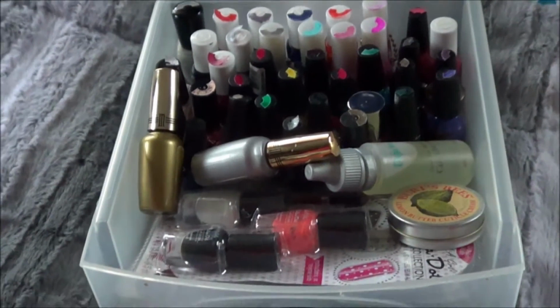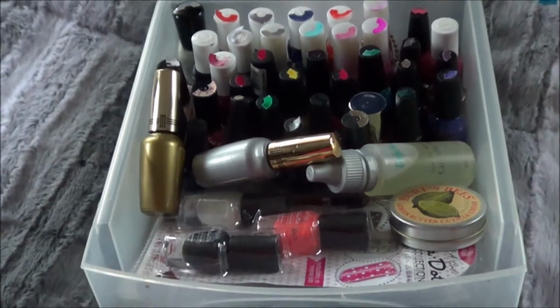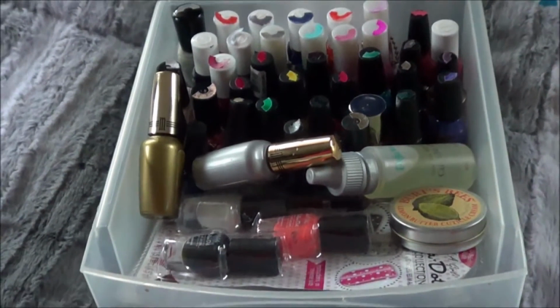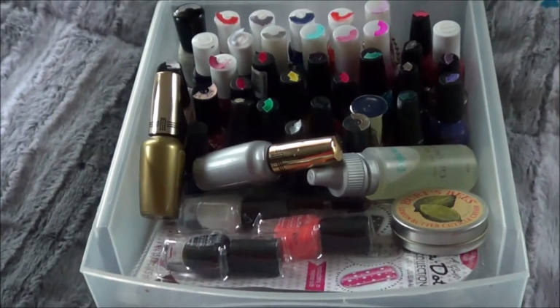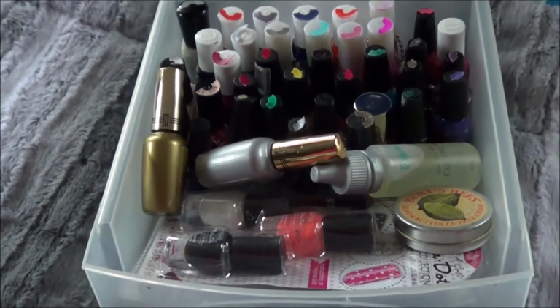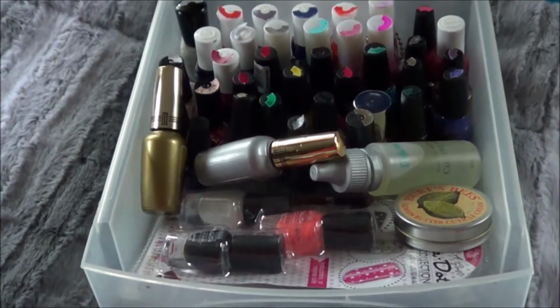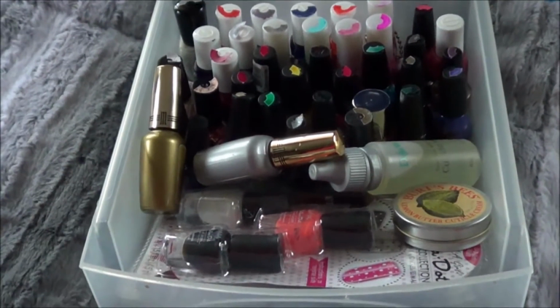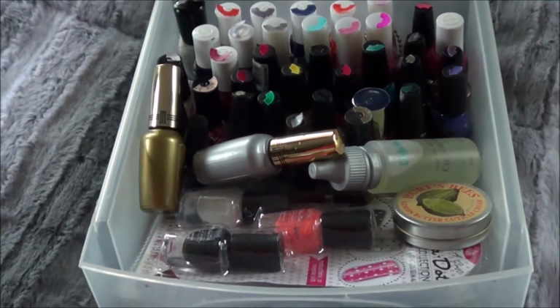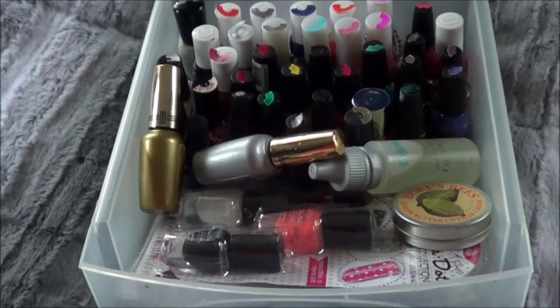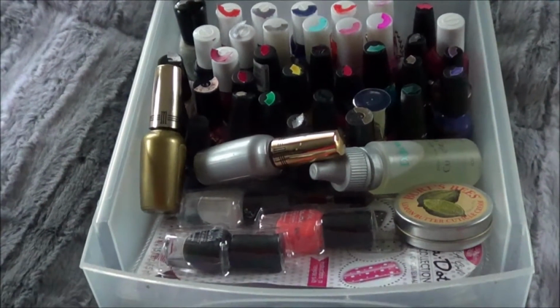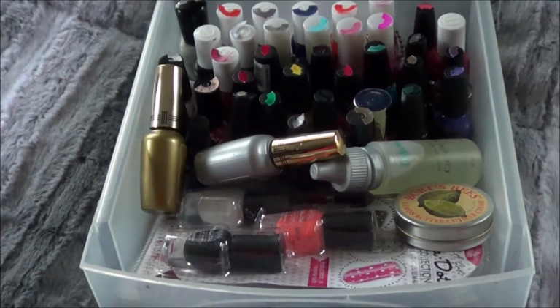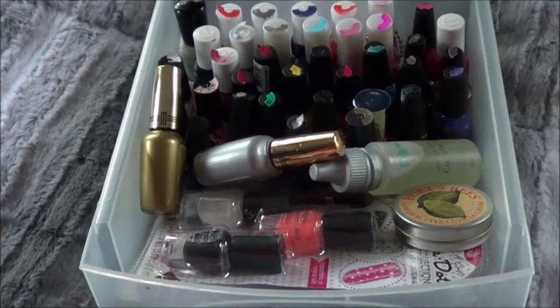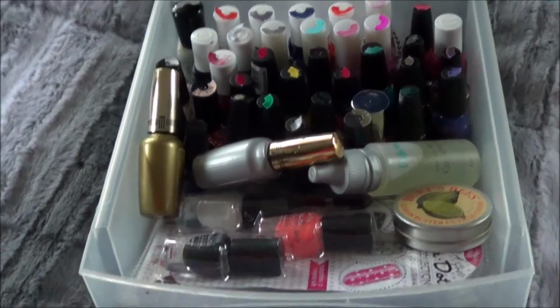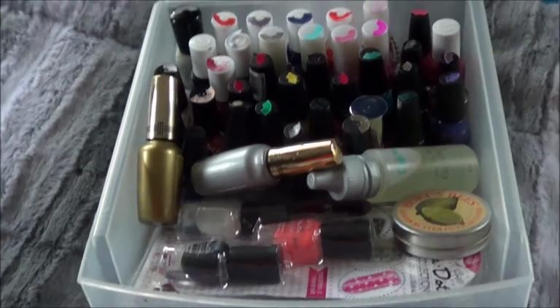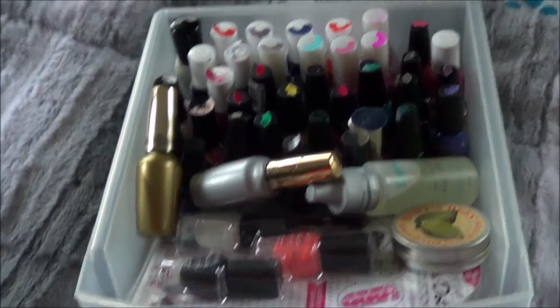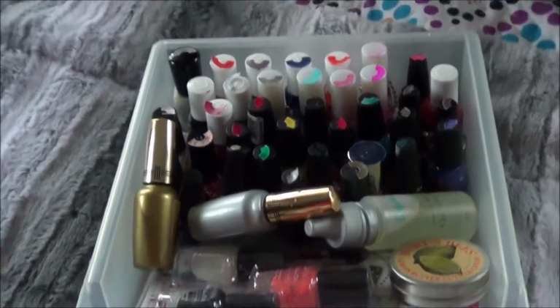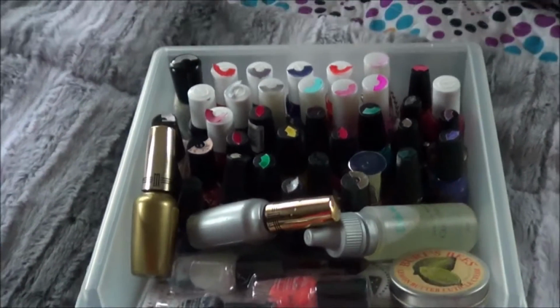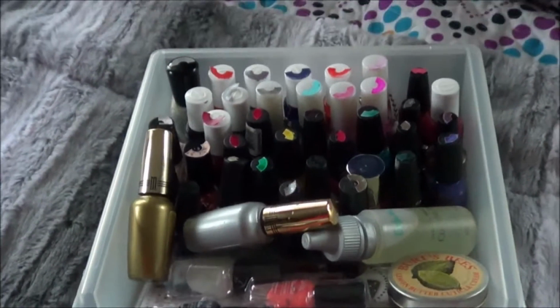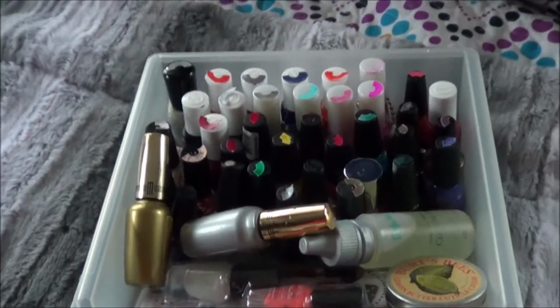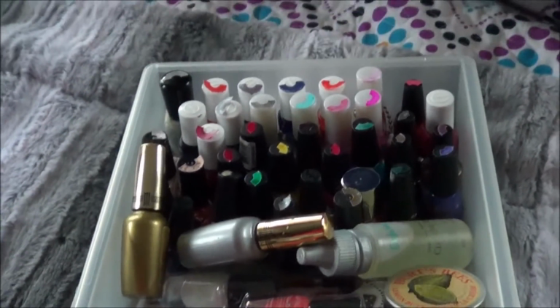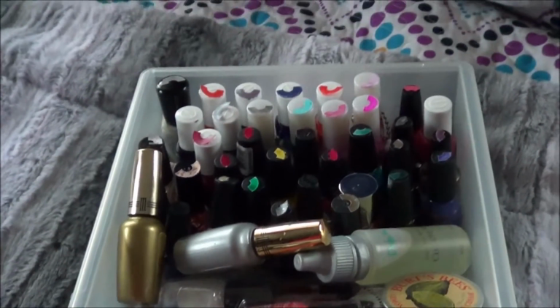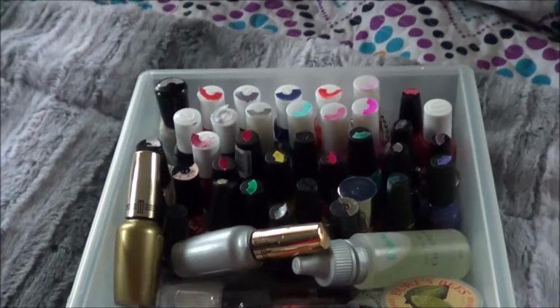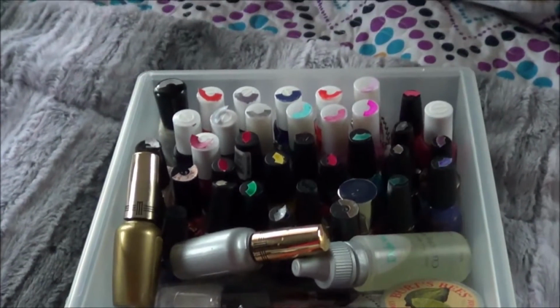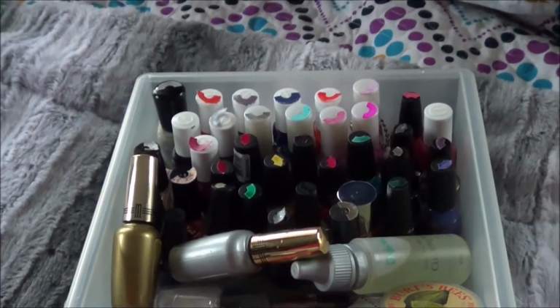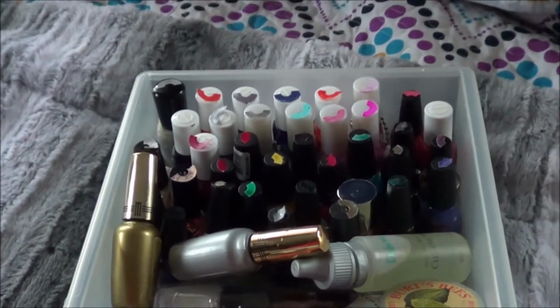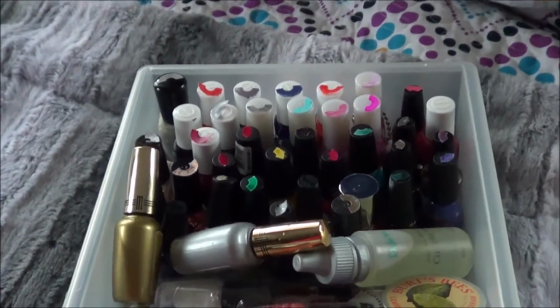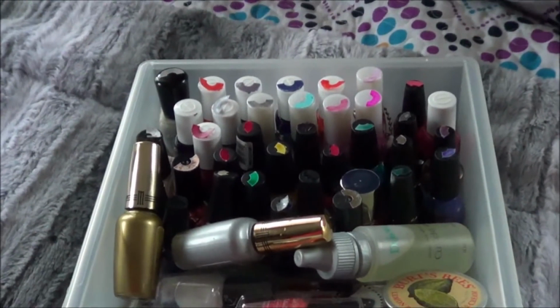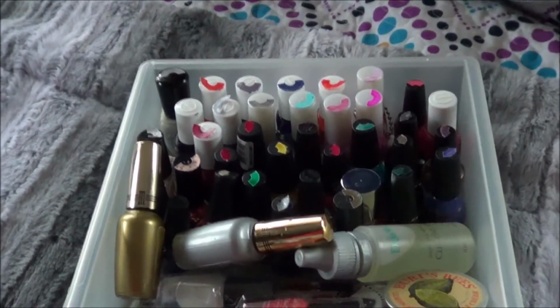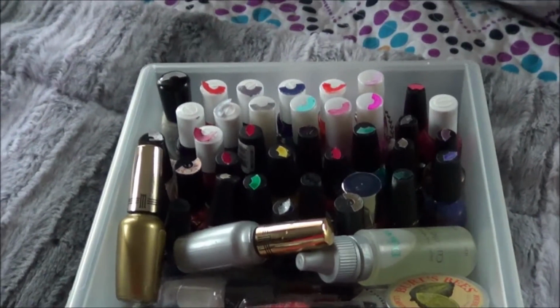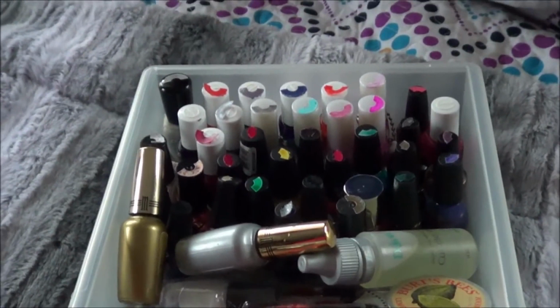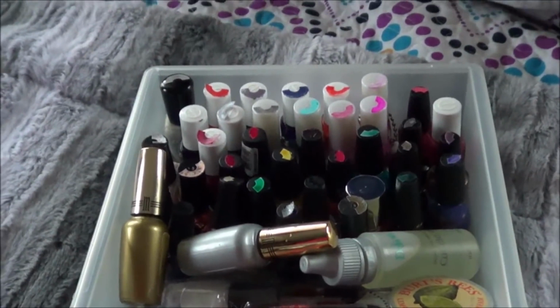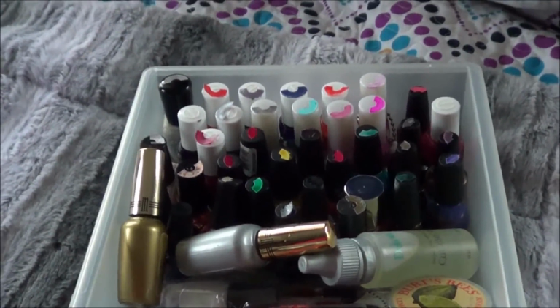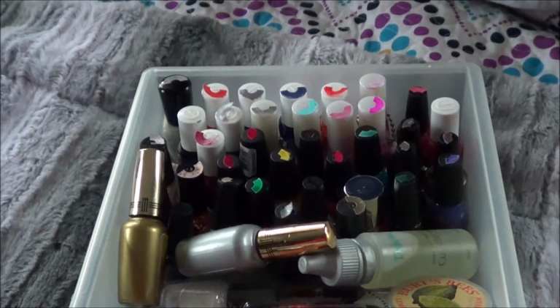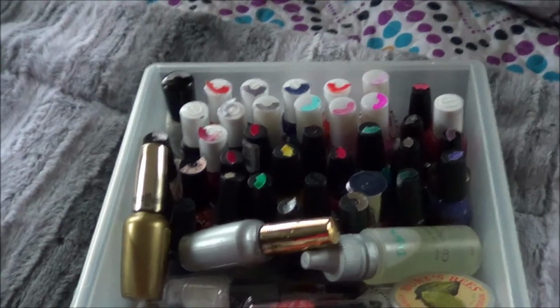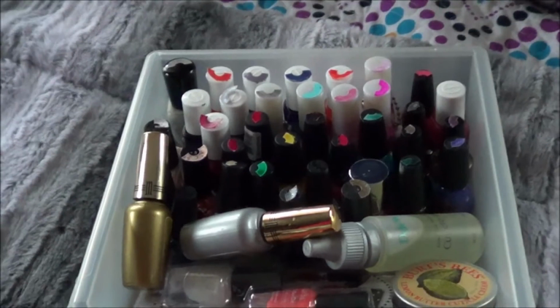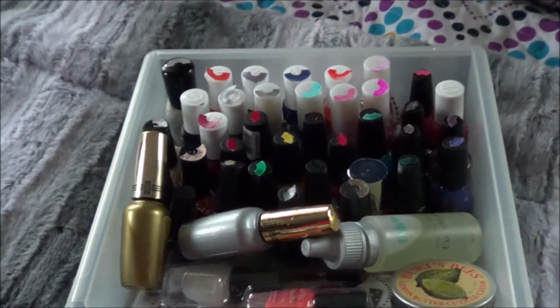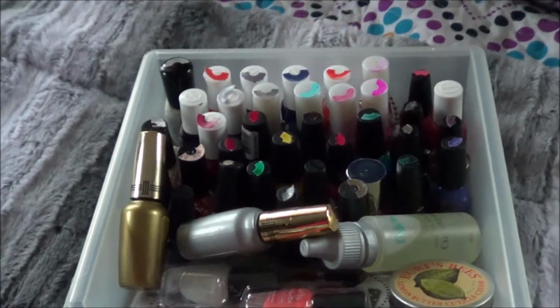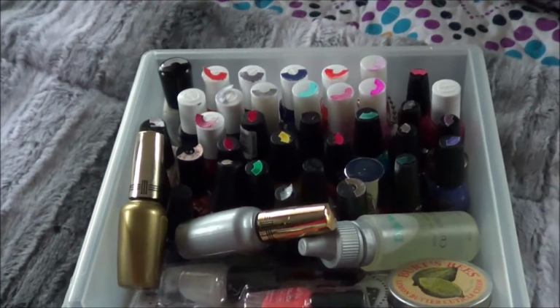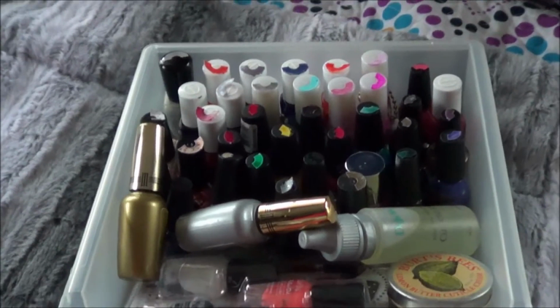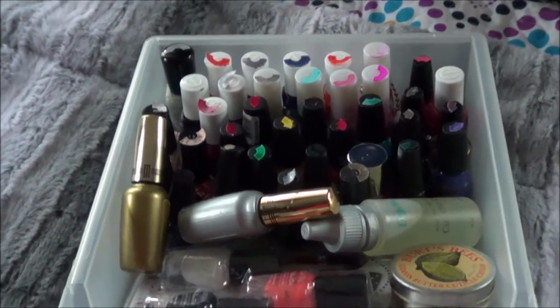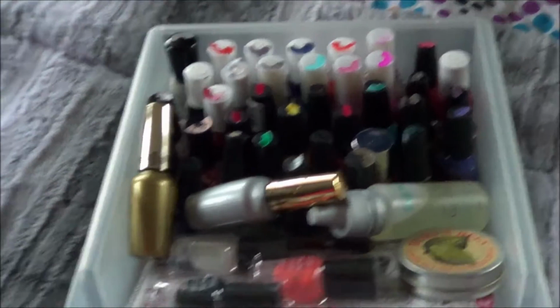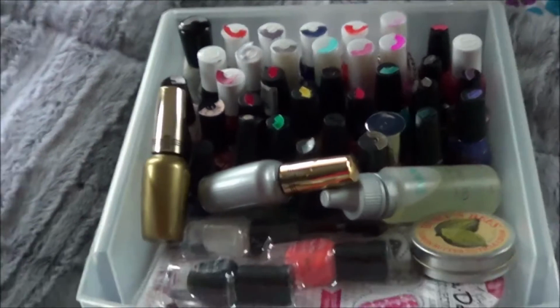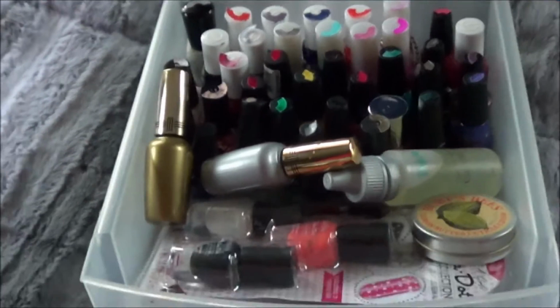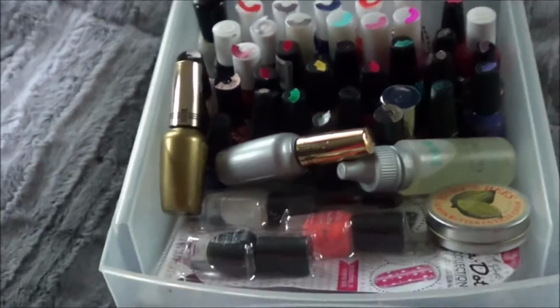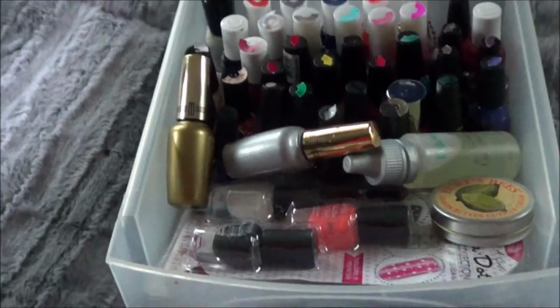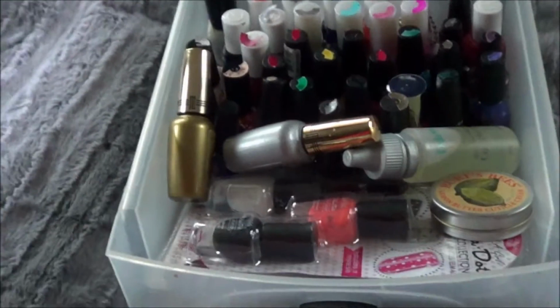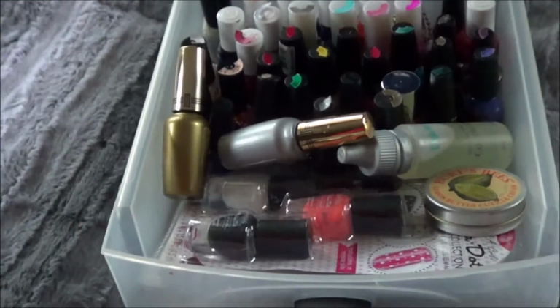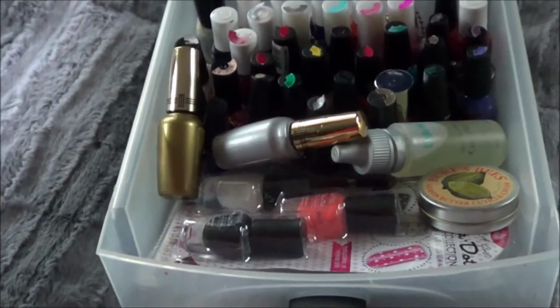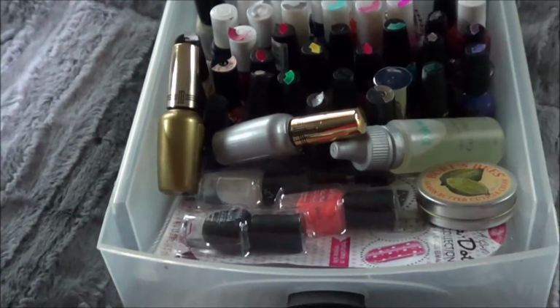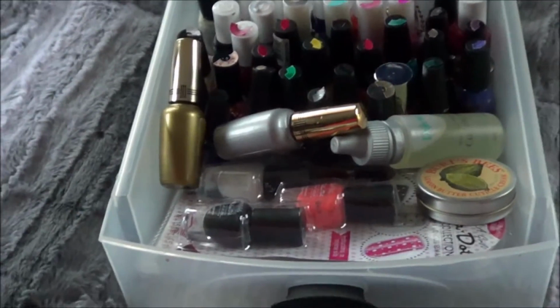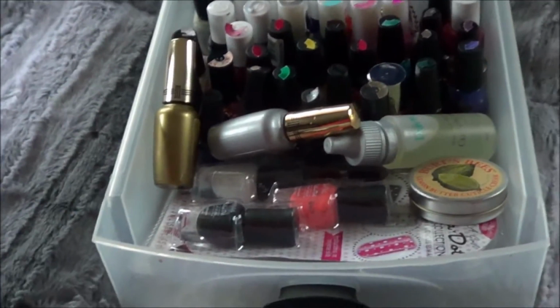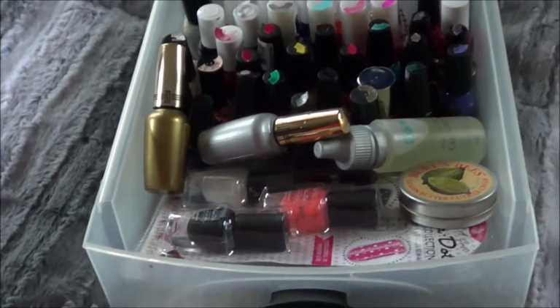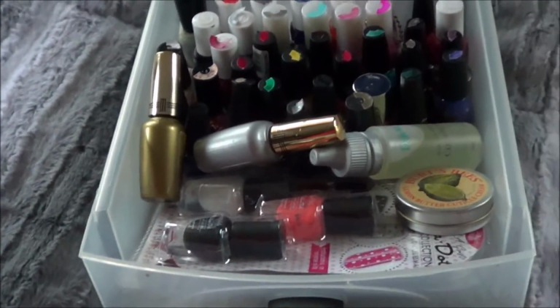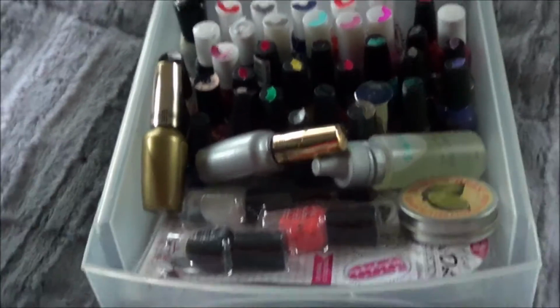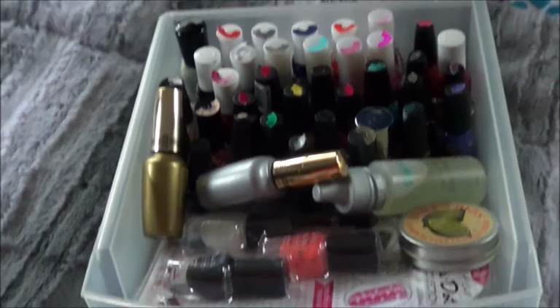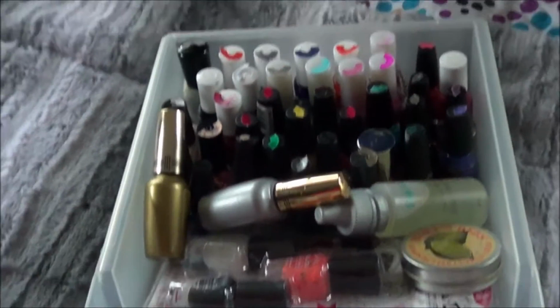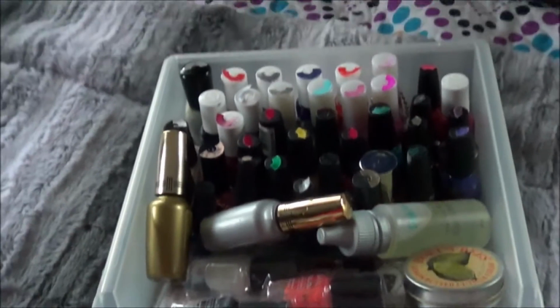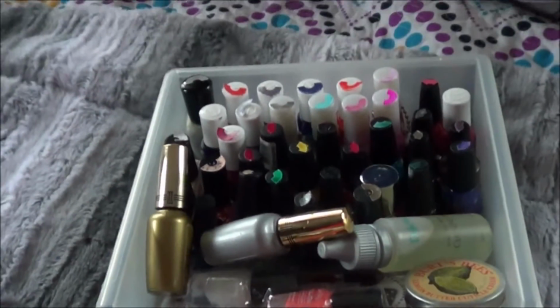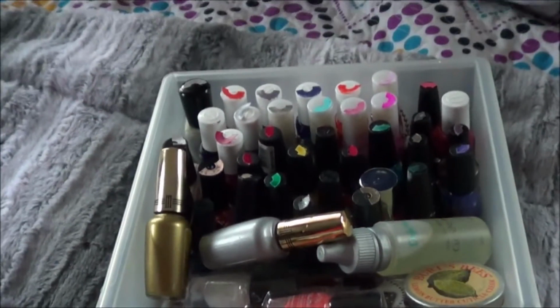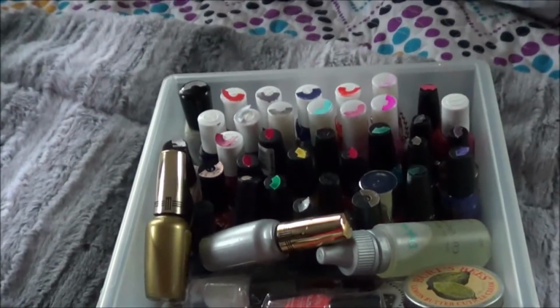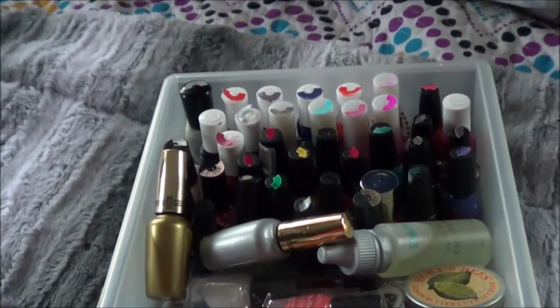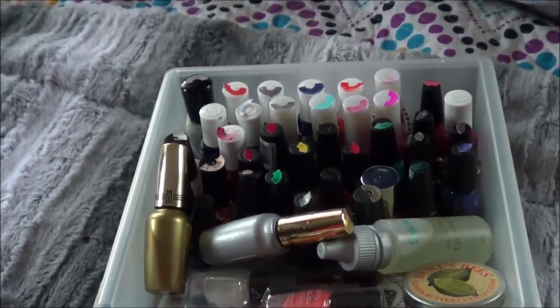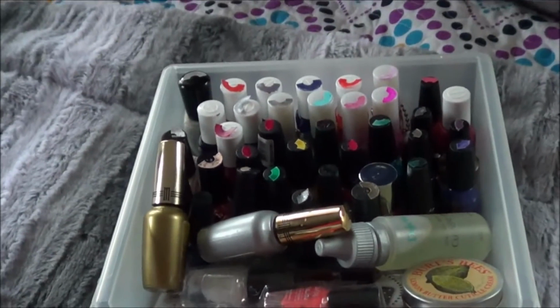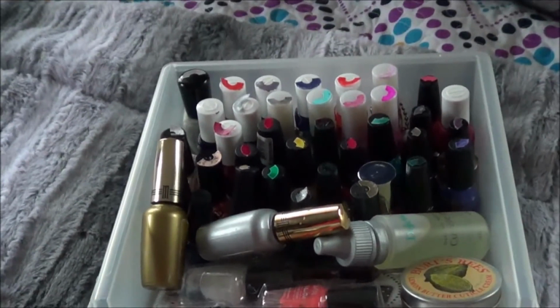I'm a little late on this bandwagon, but I thought I would do the Project Polish.